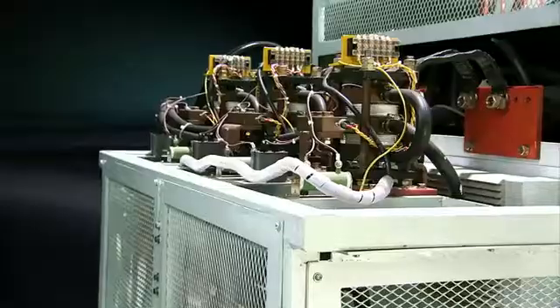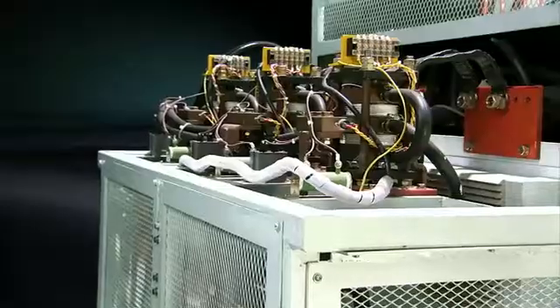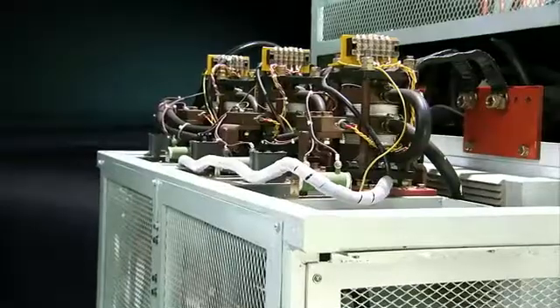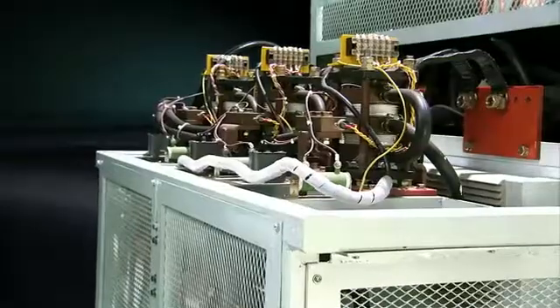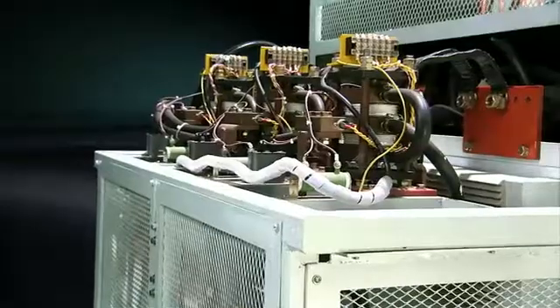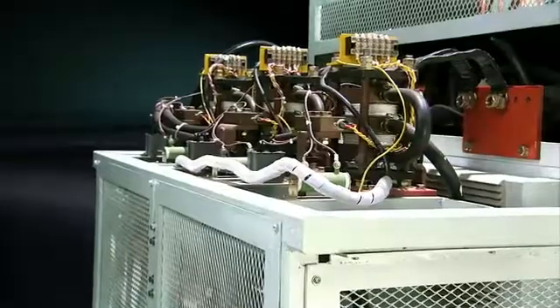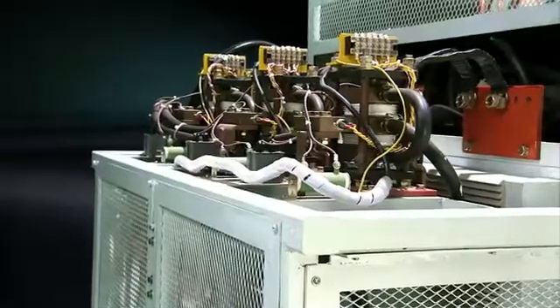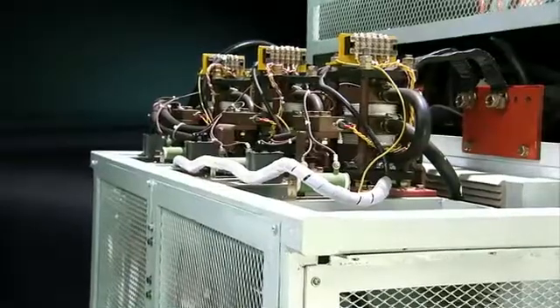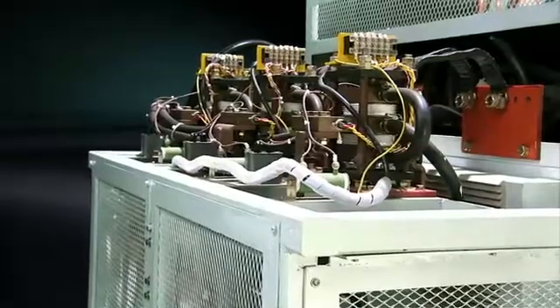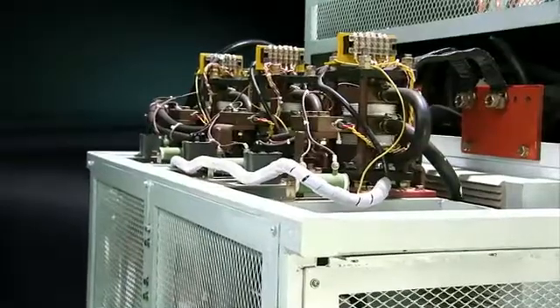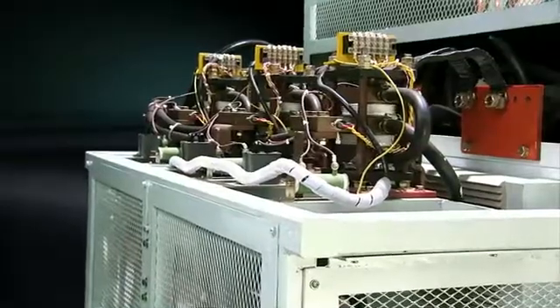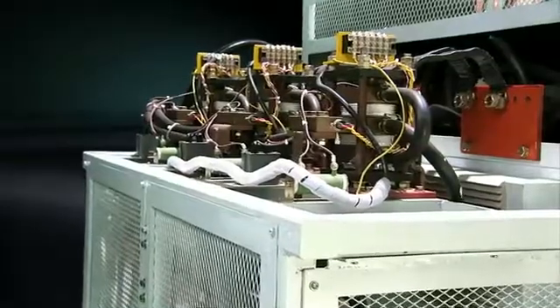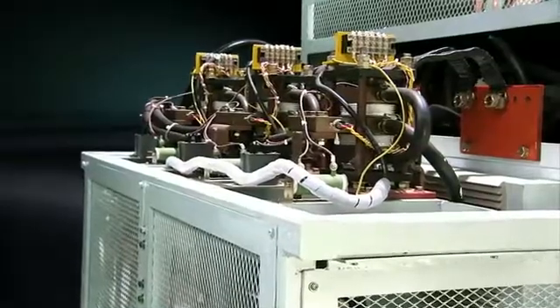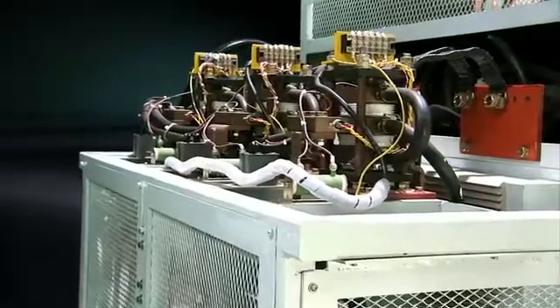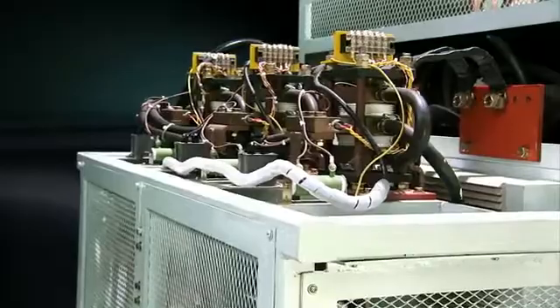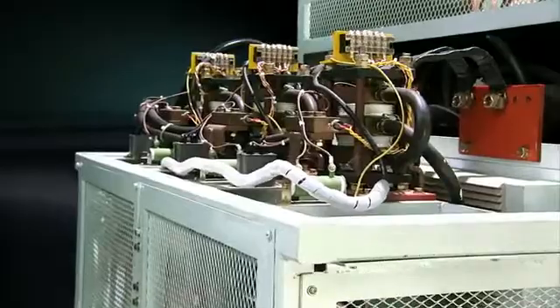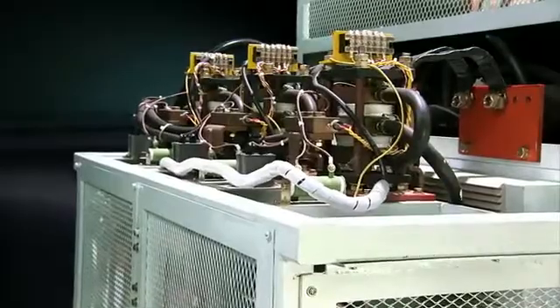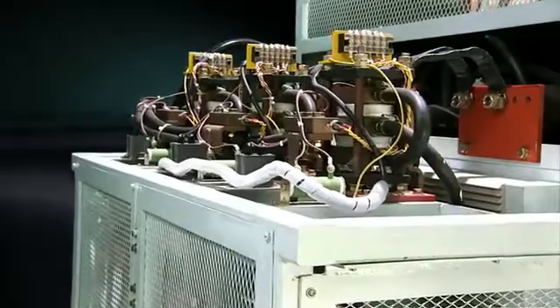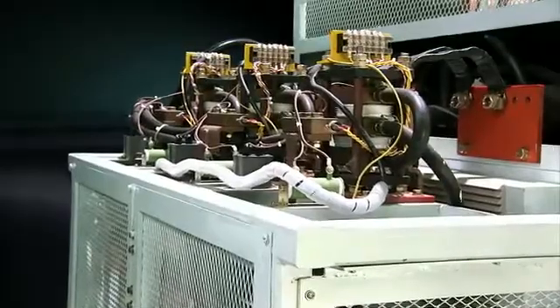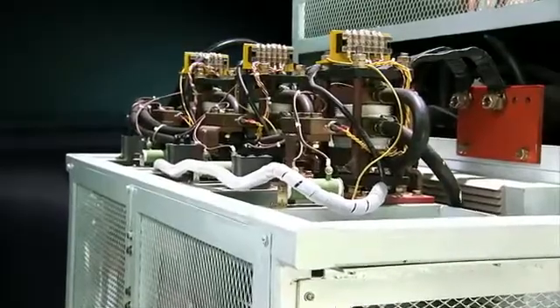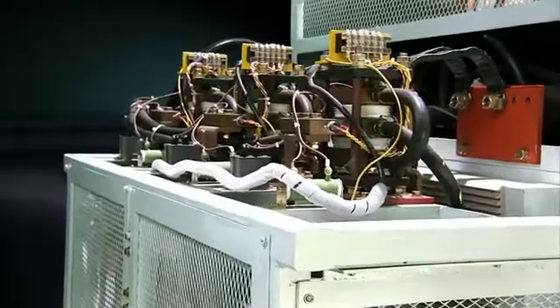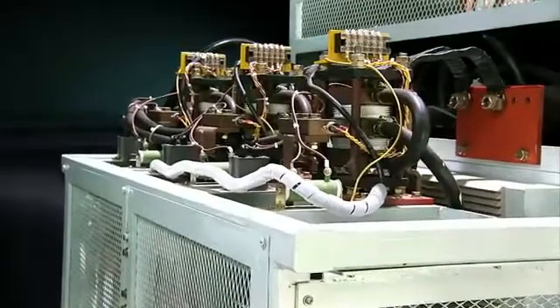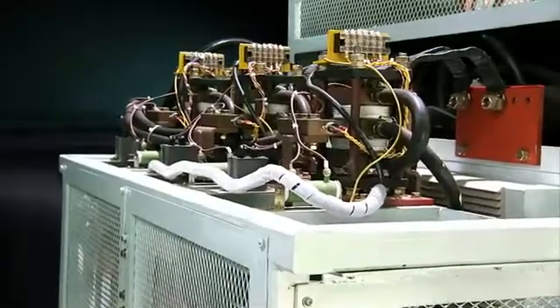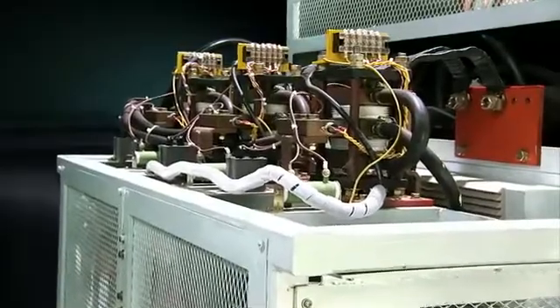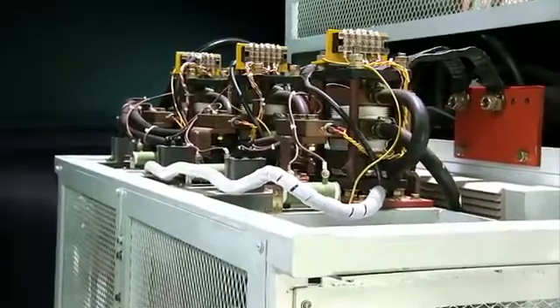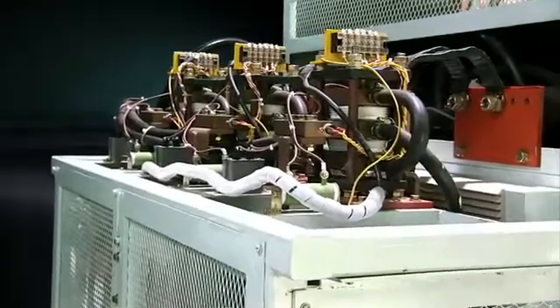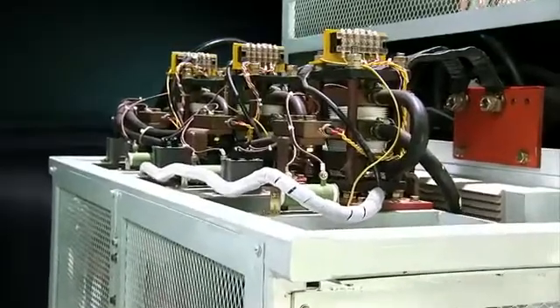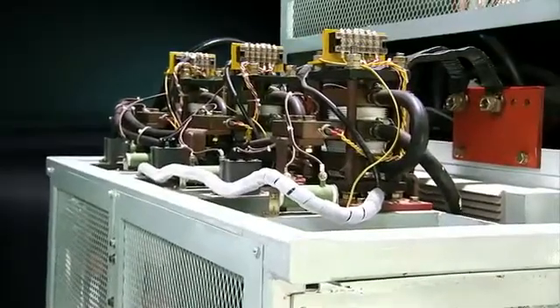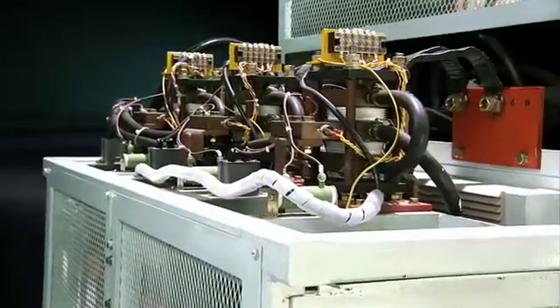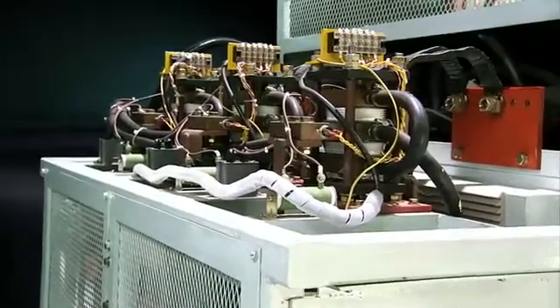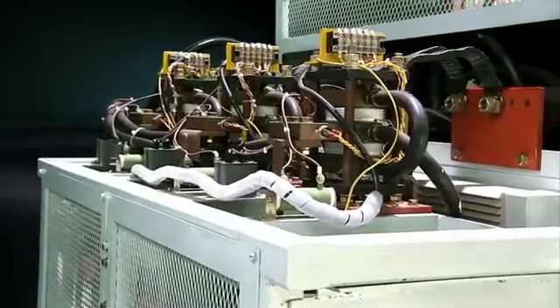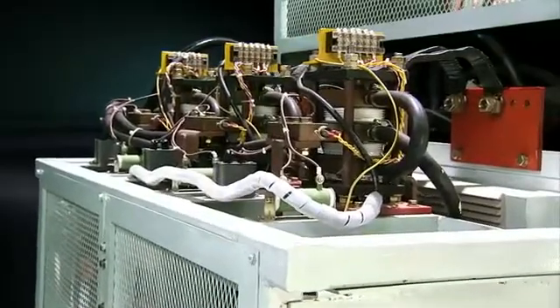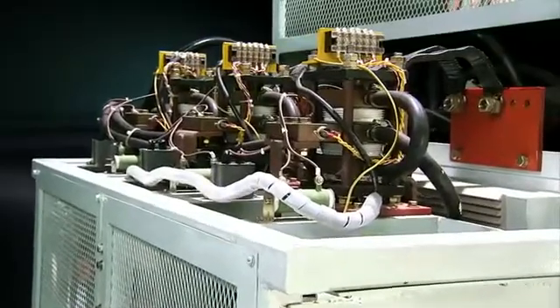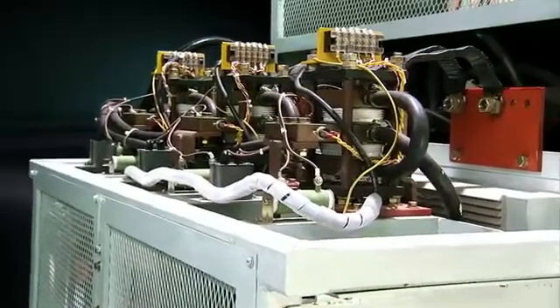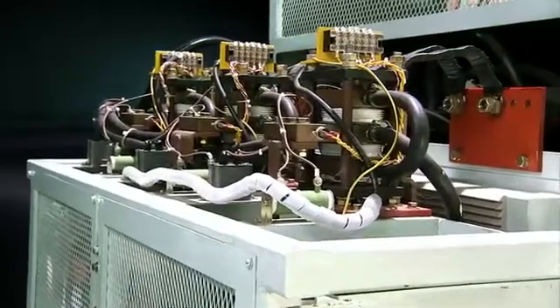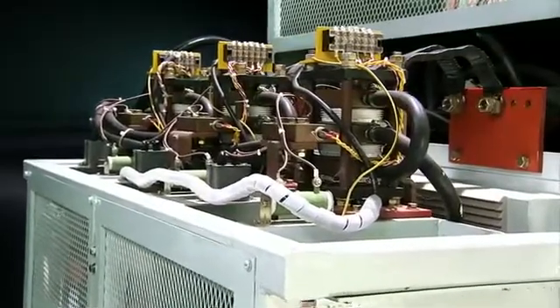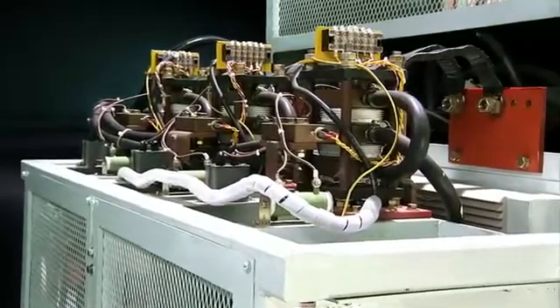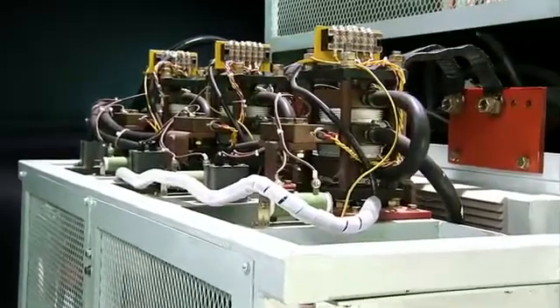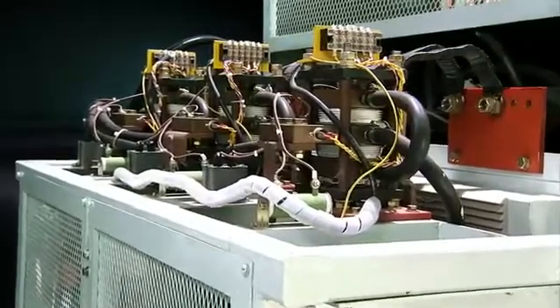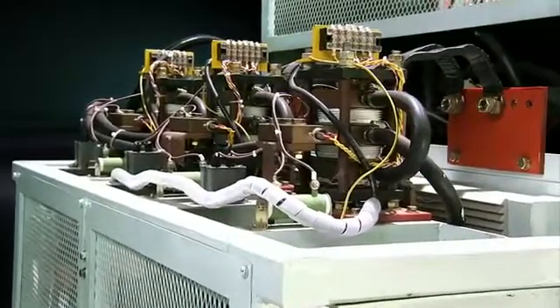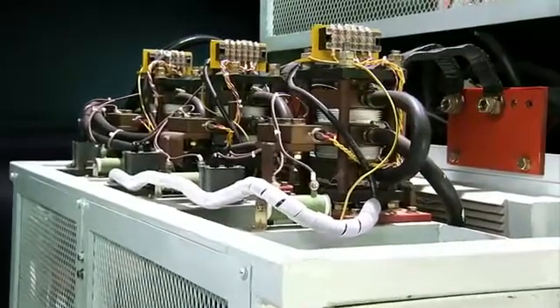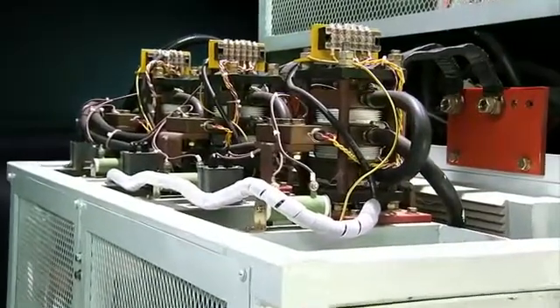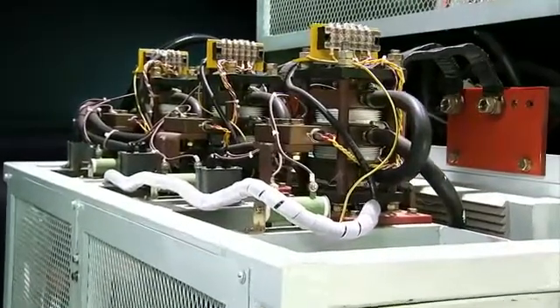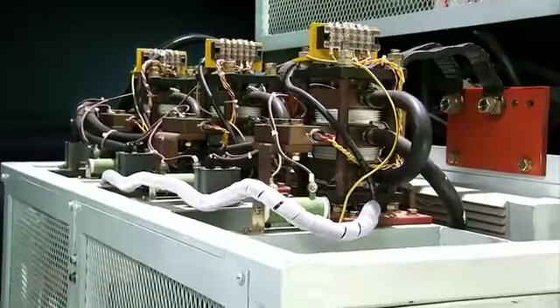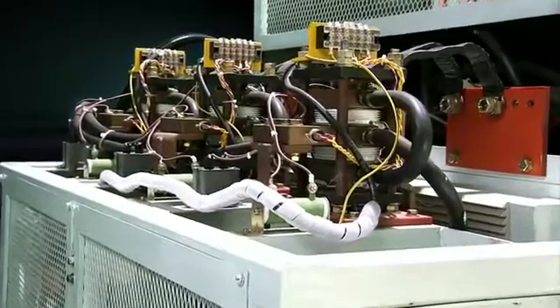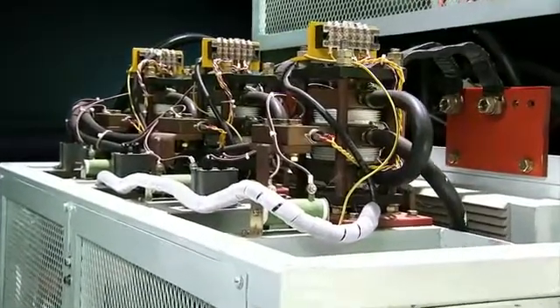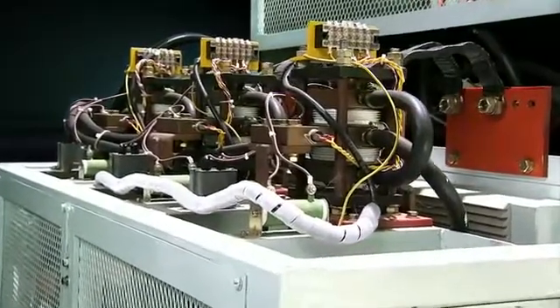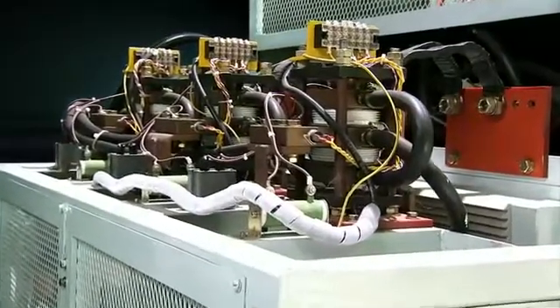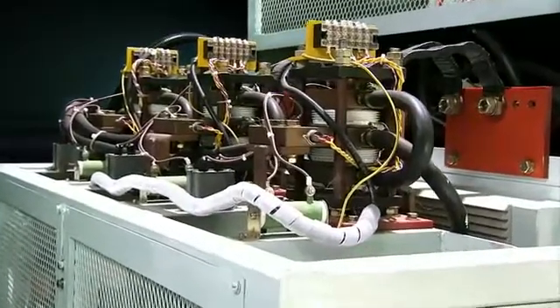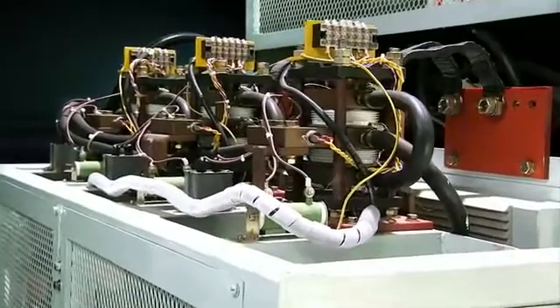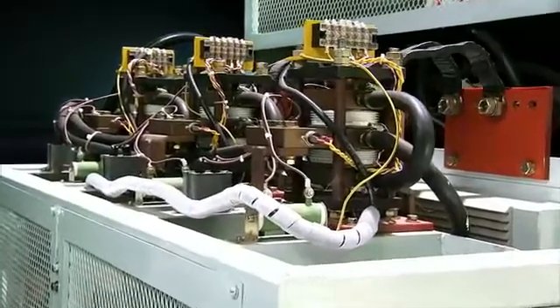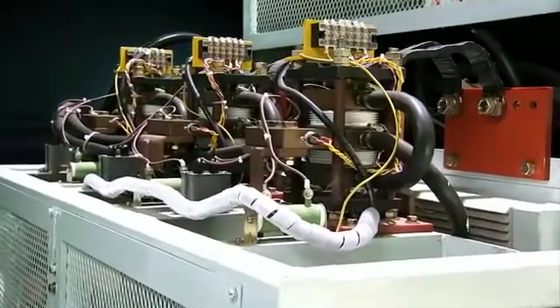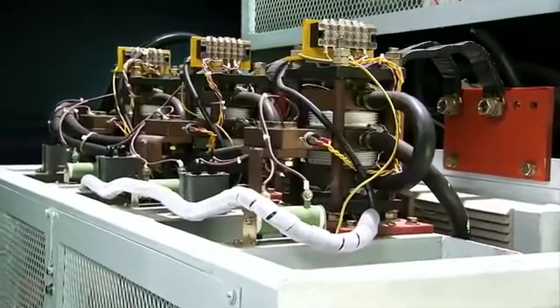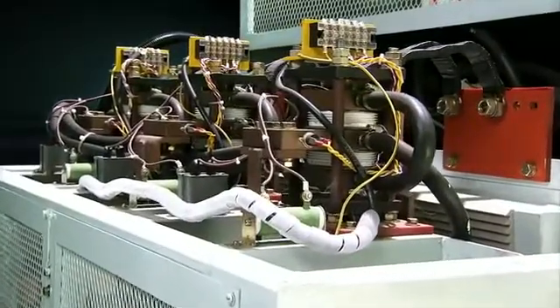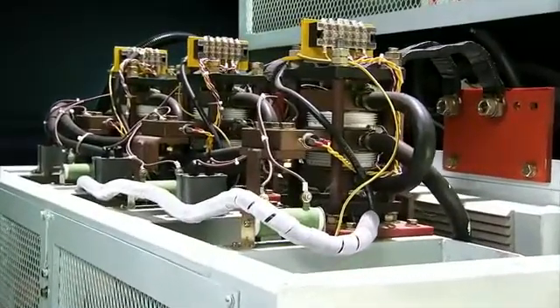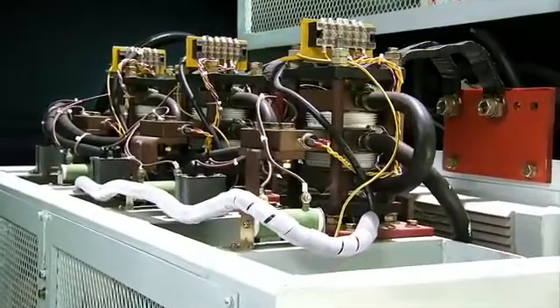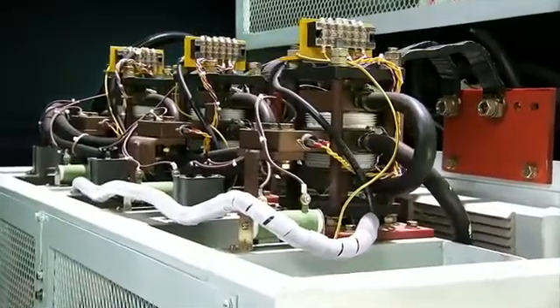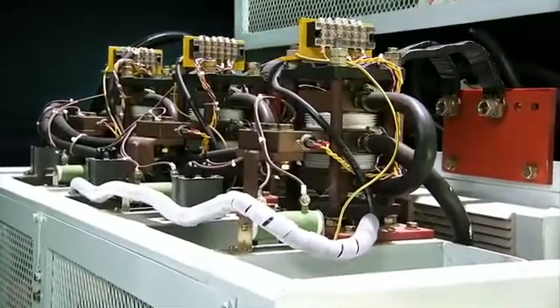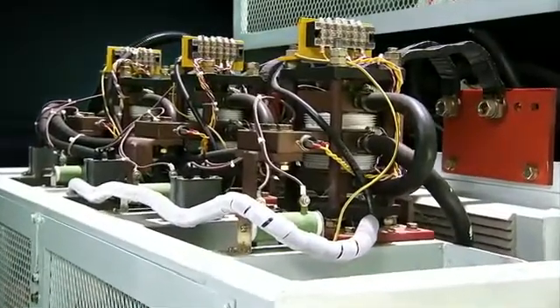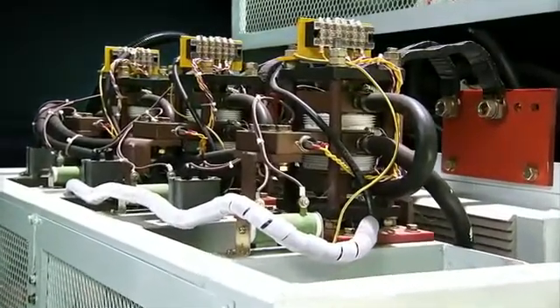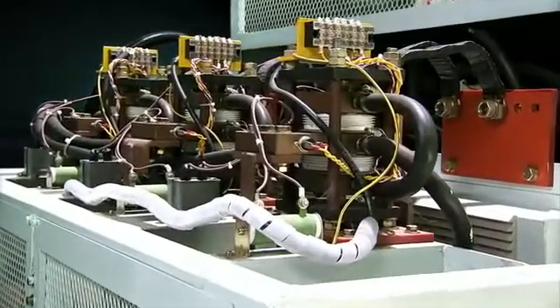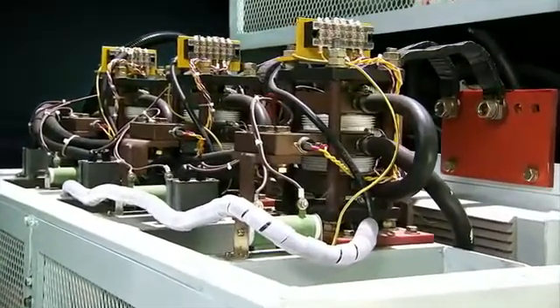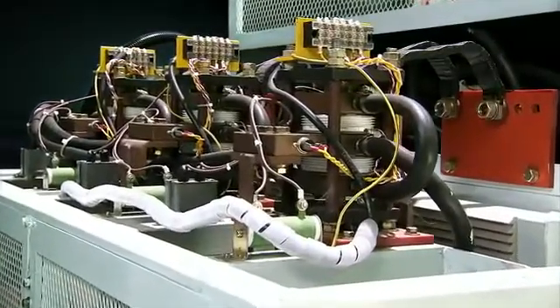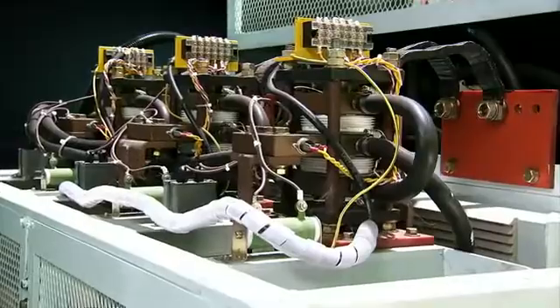Finally, a built-in fan eliminates condensation moisture, maintaining the safety of the system.